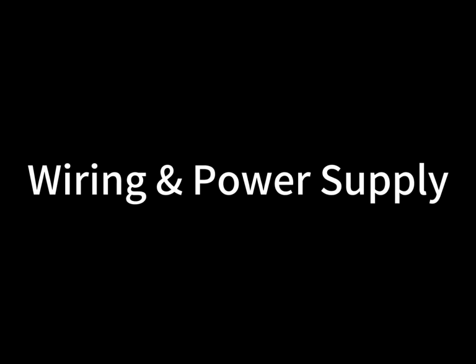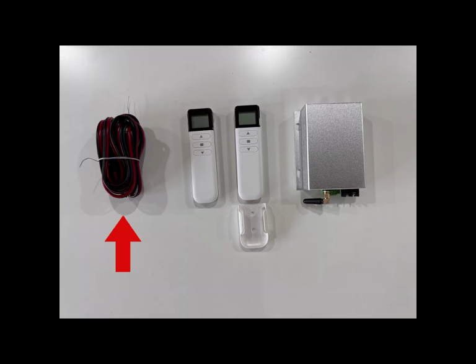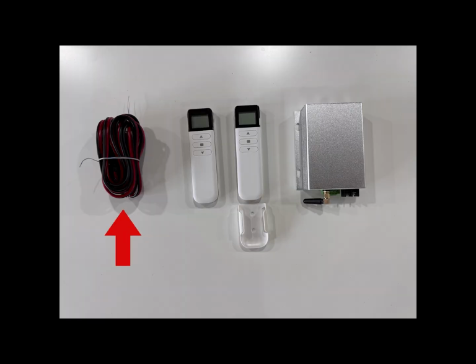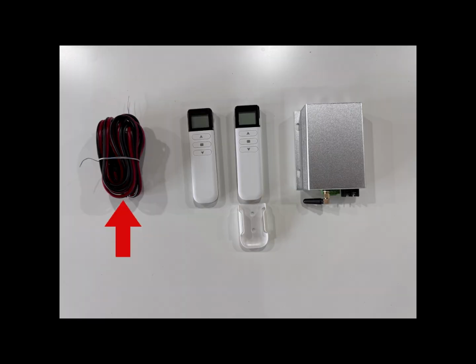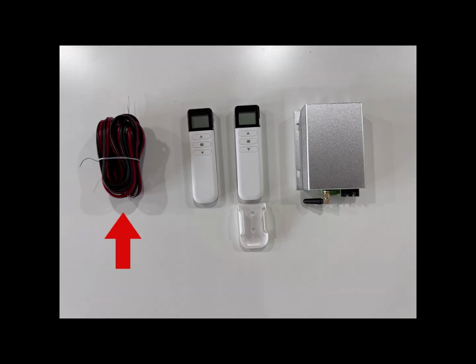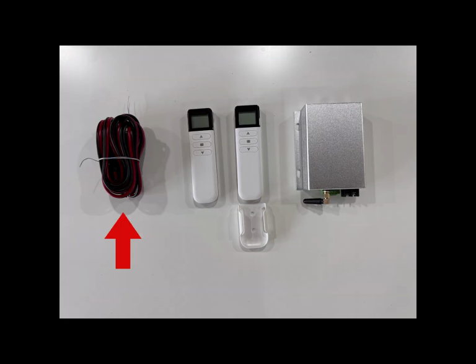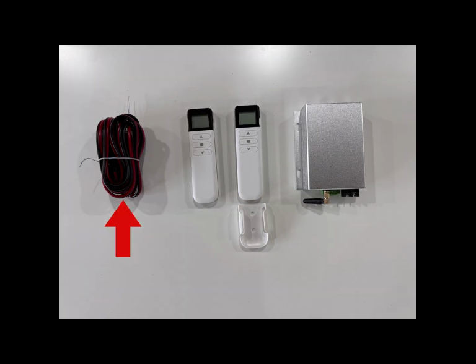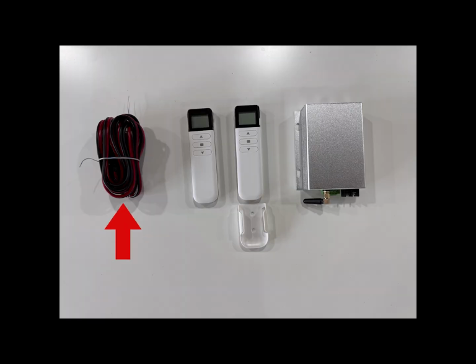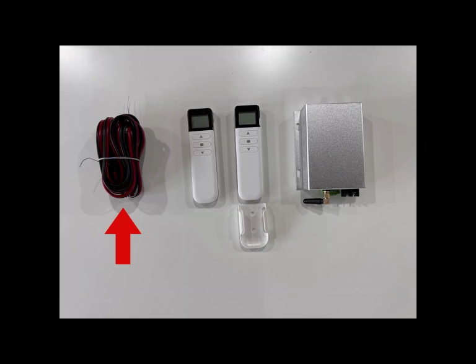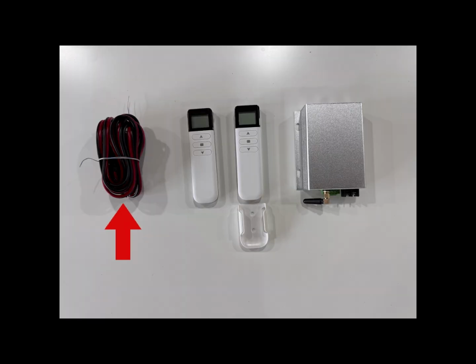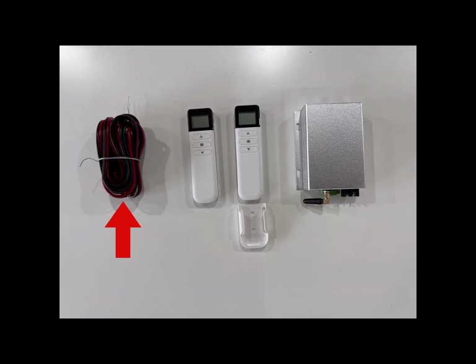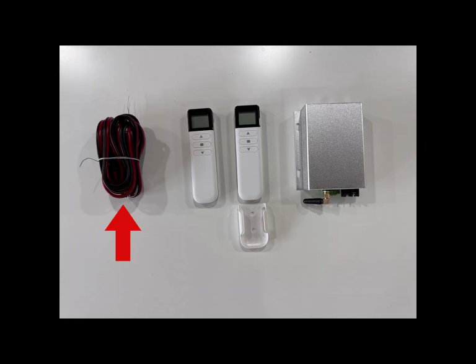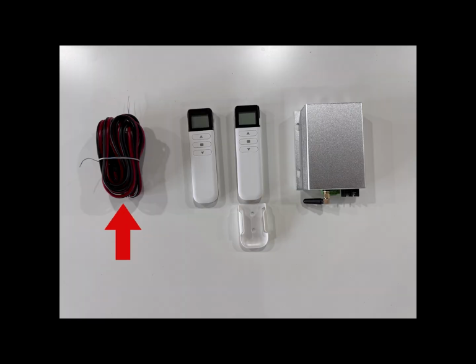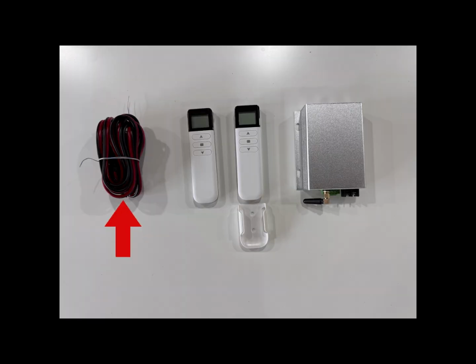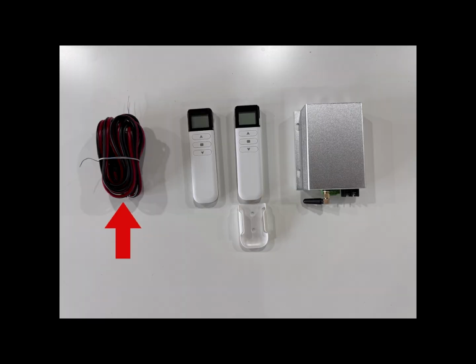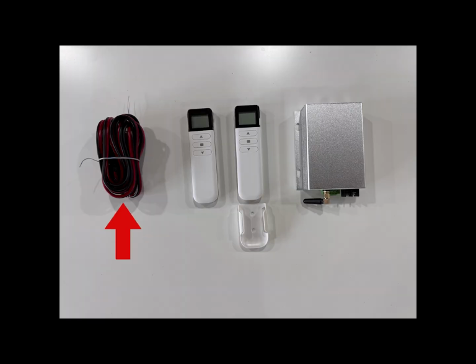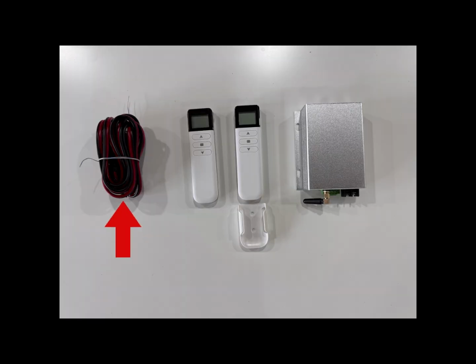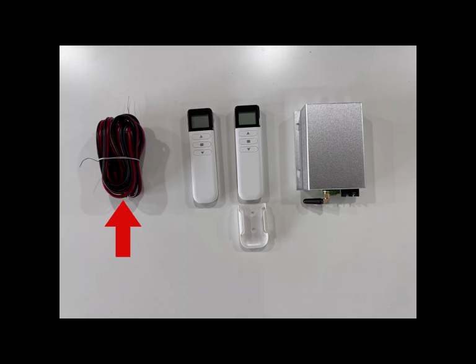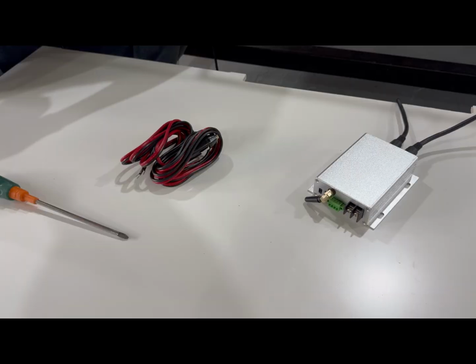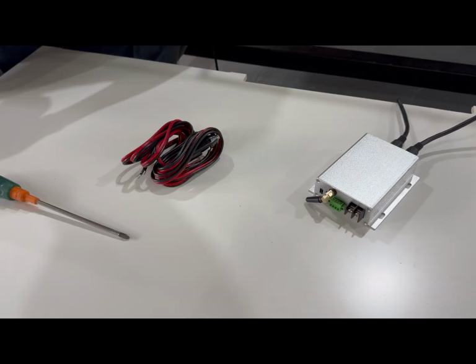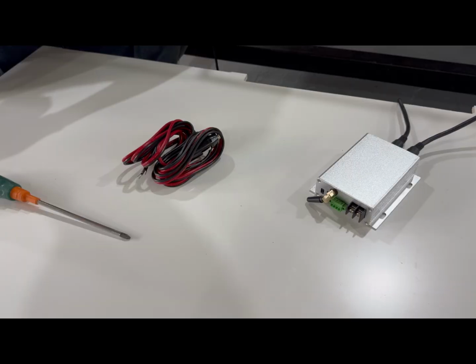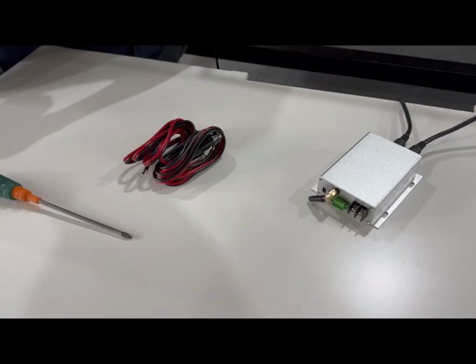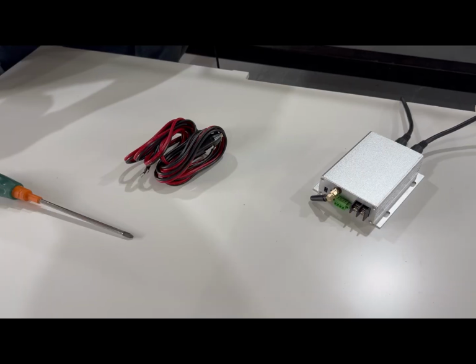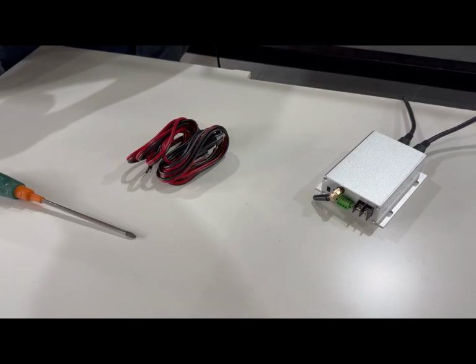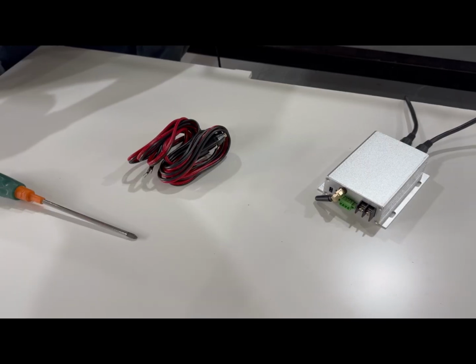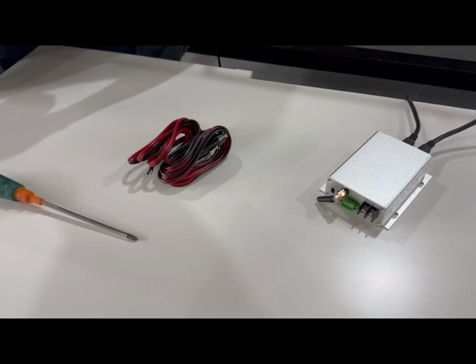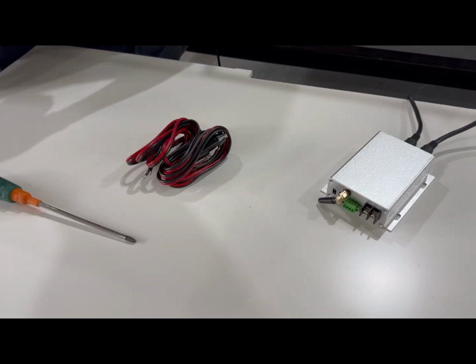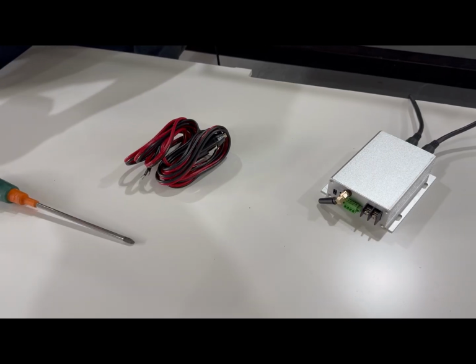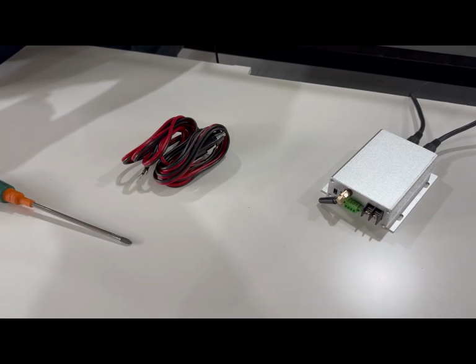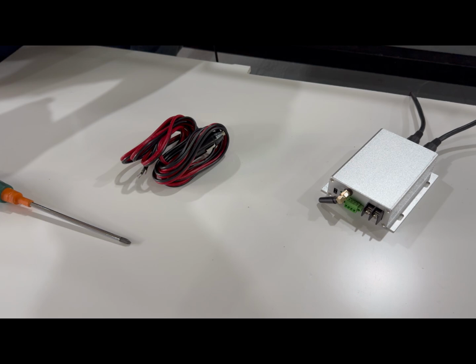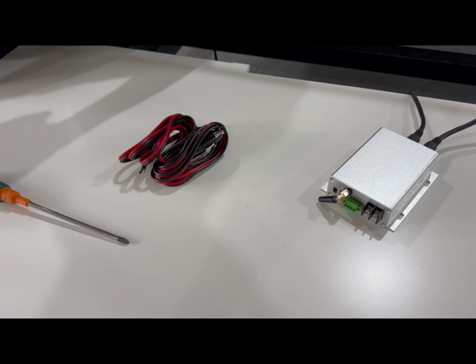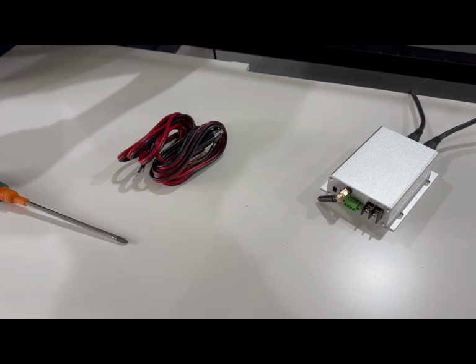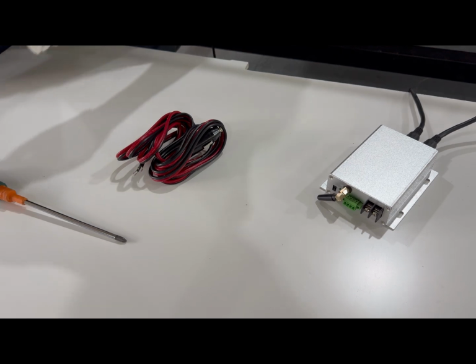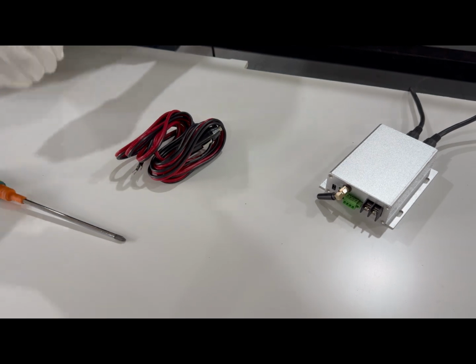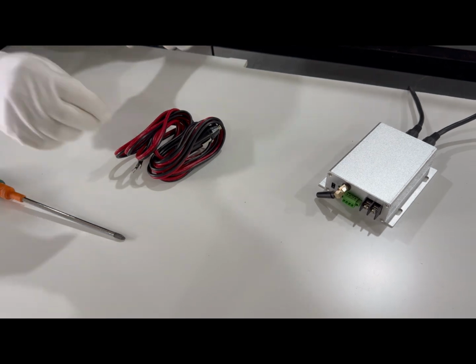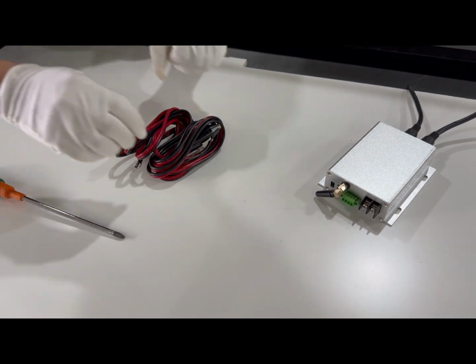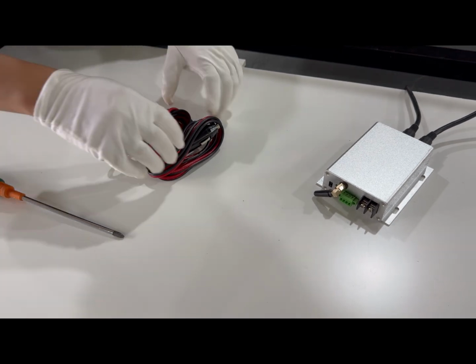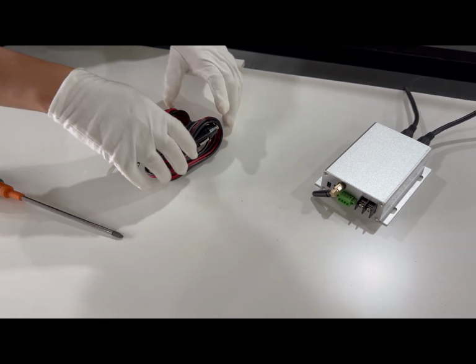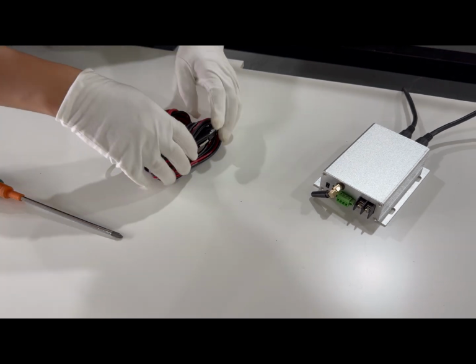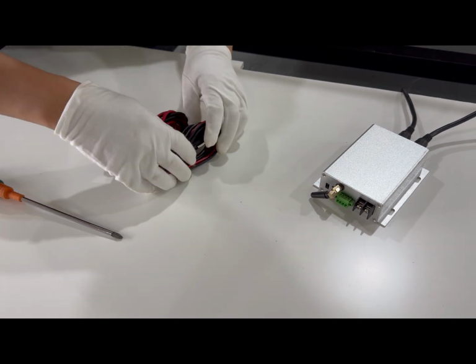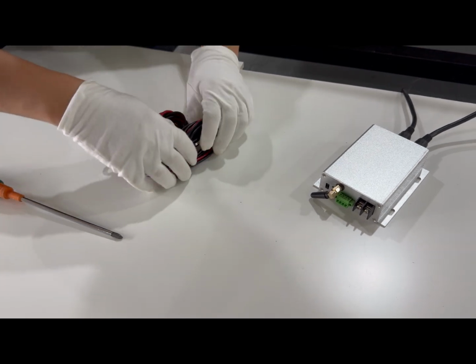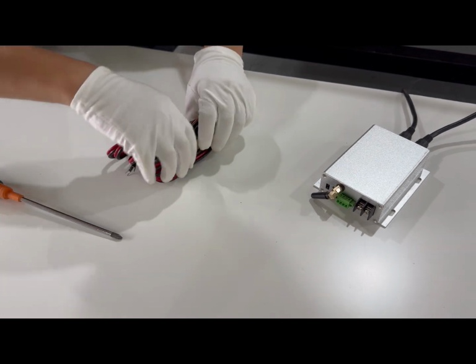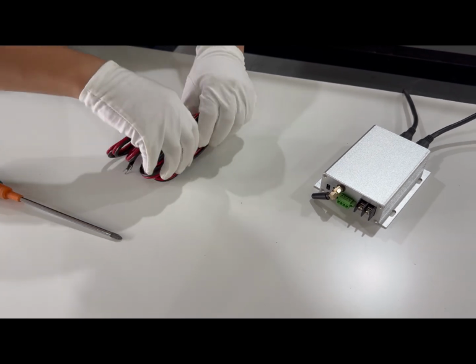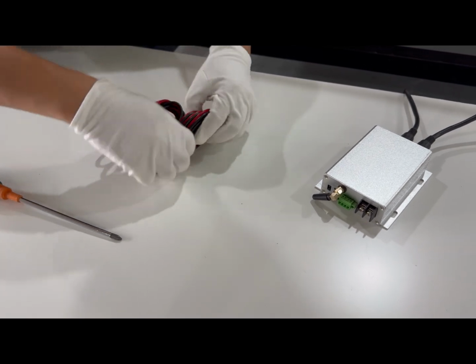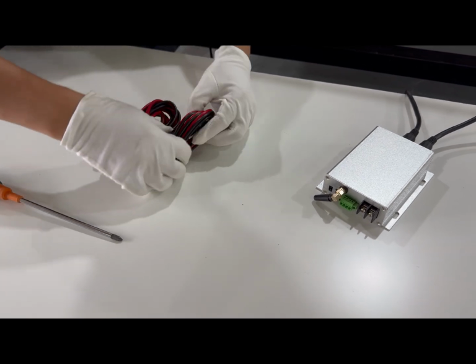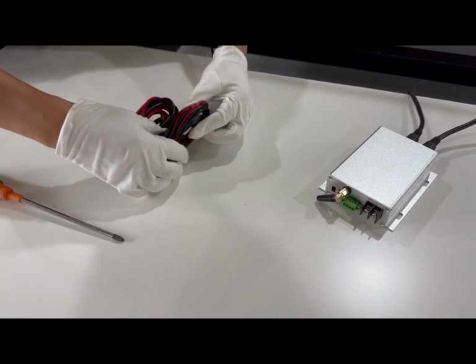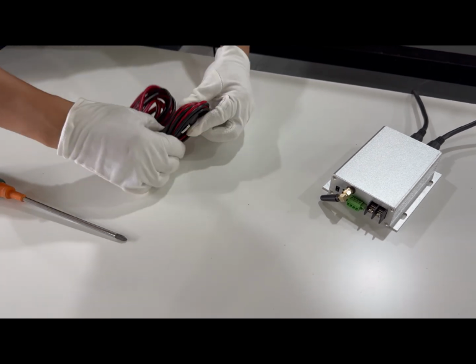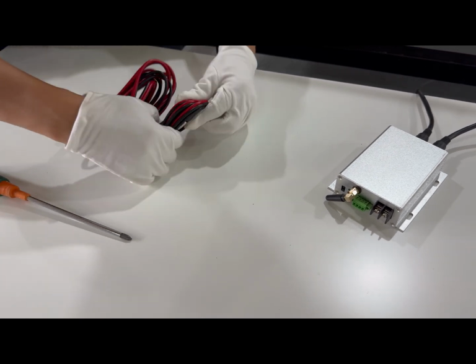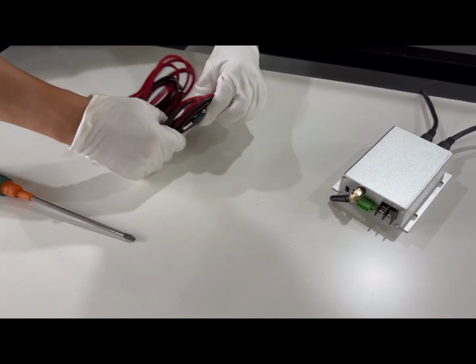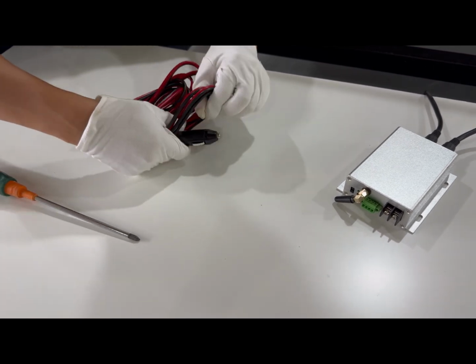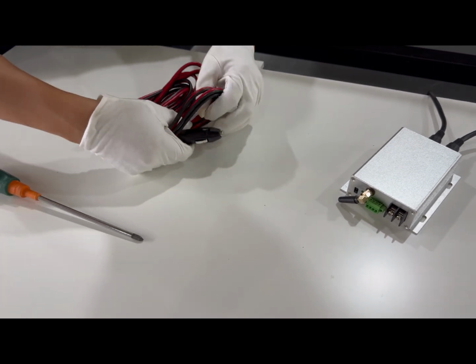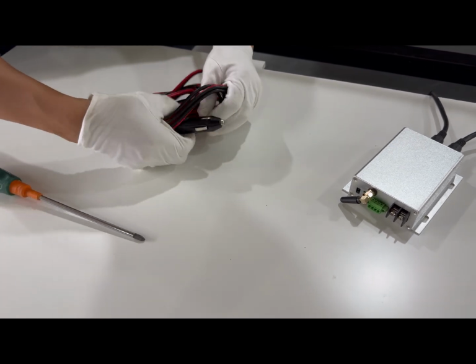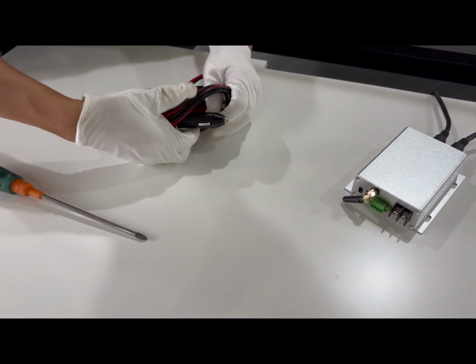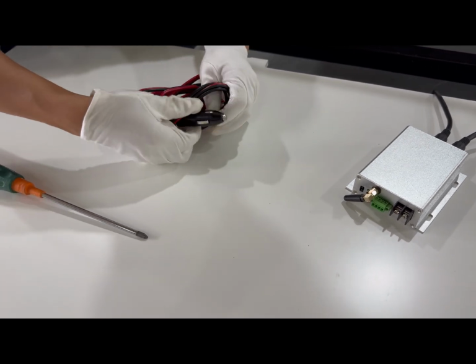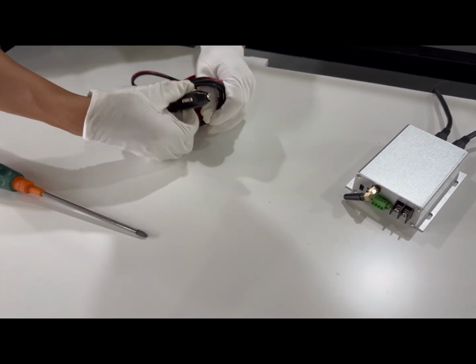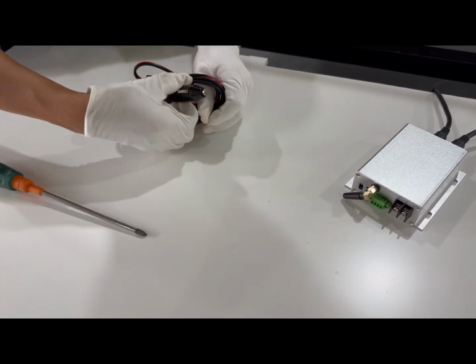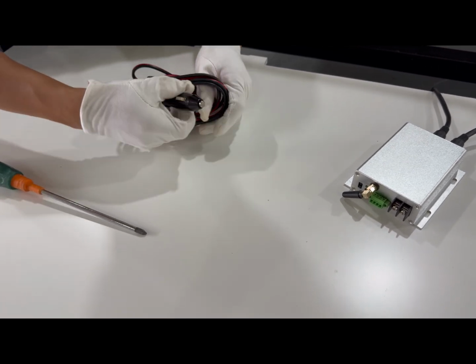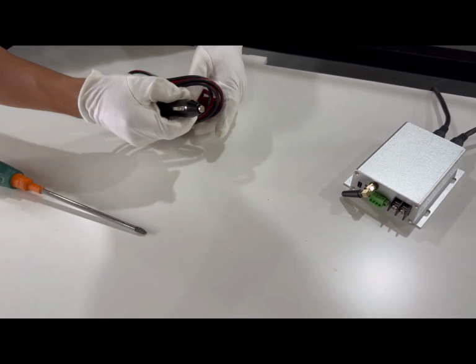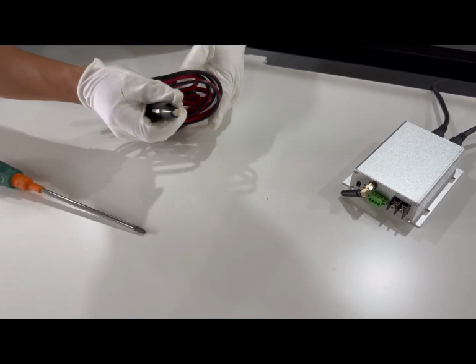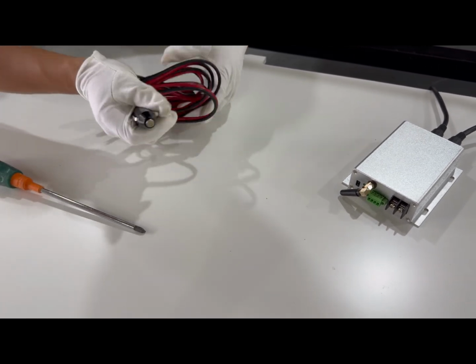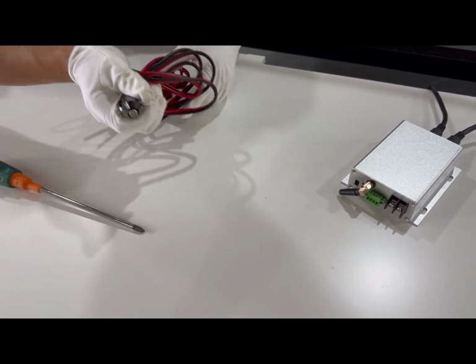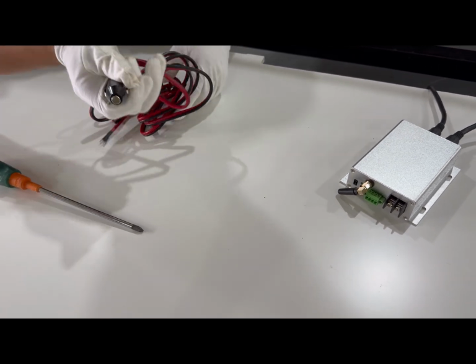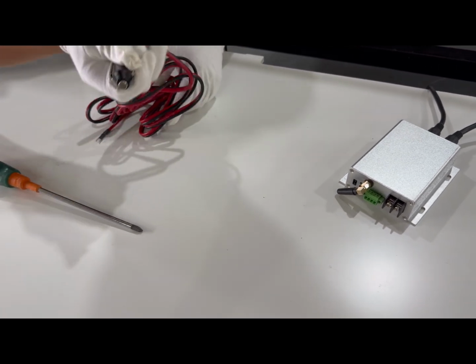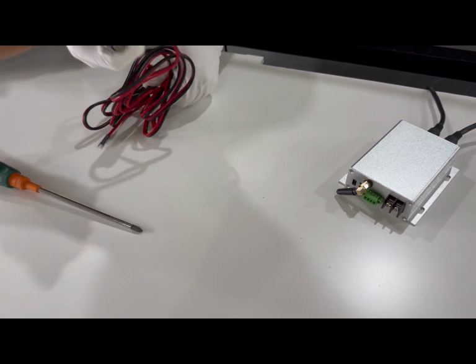There are two power options. Use the cigarette lighter cable: connect to the controller, then to the car socket.